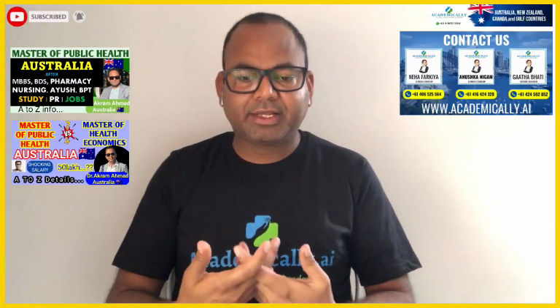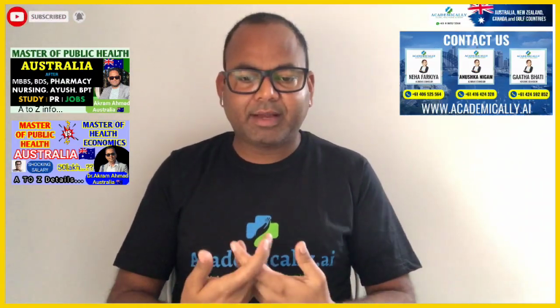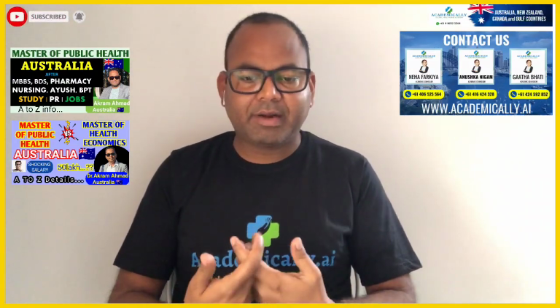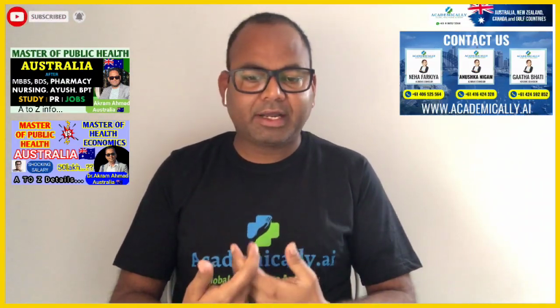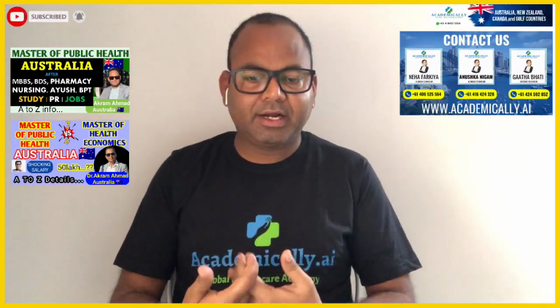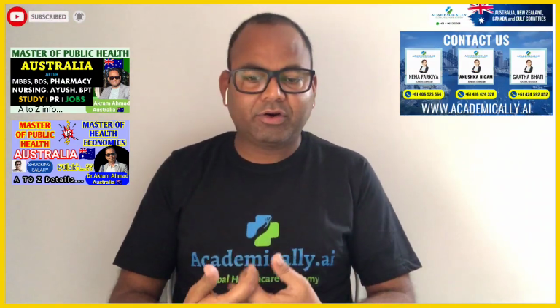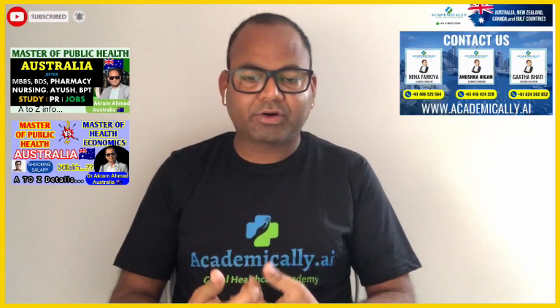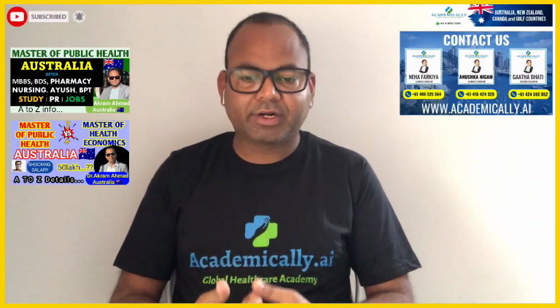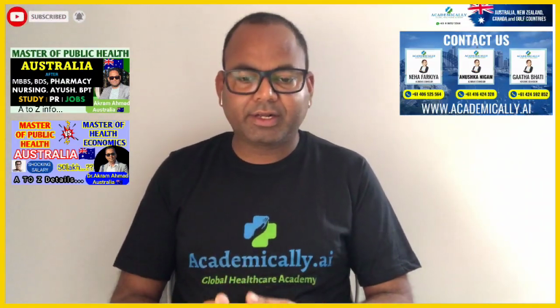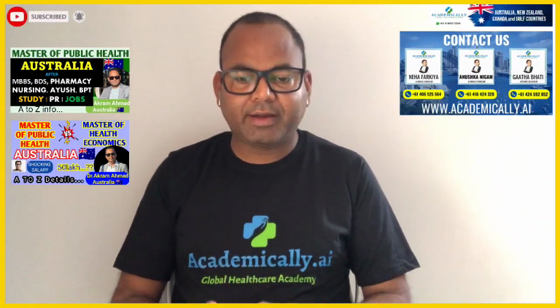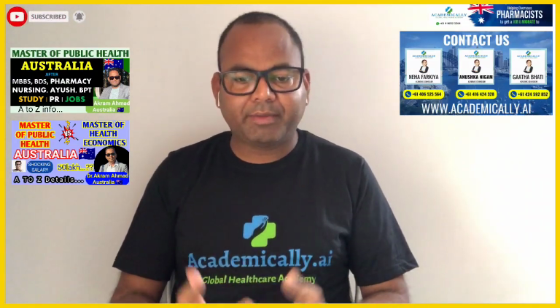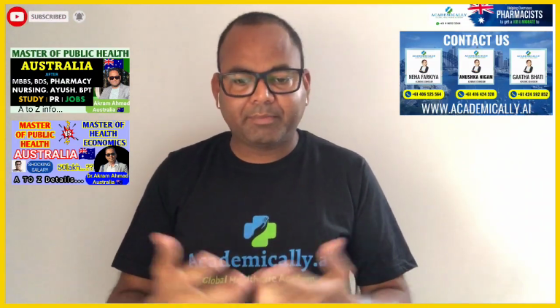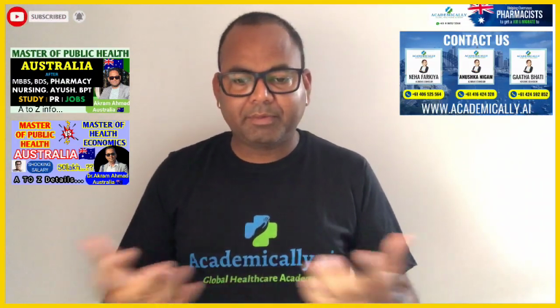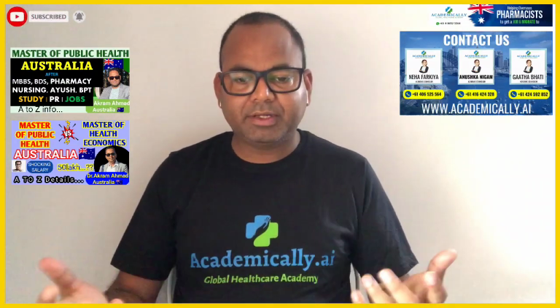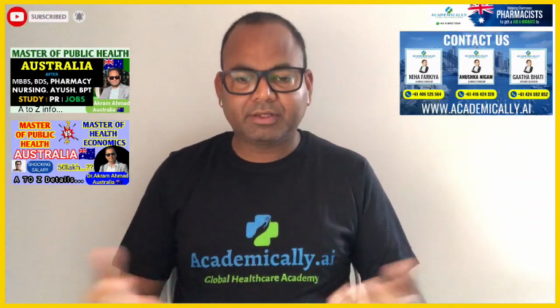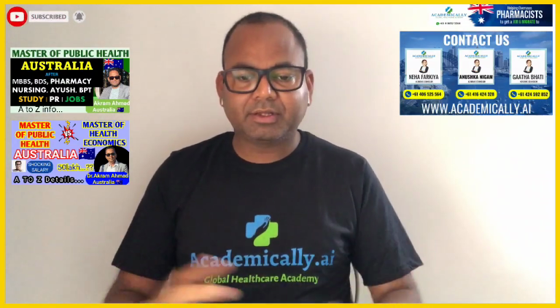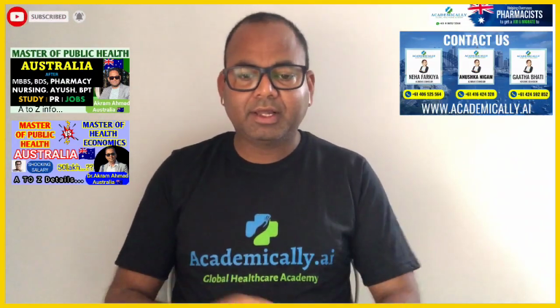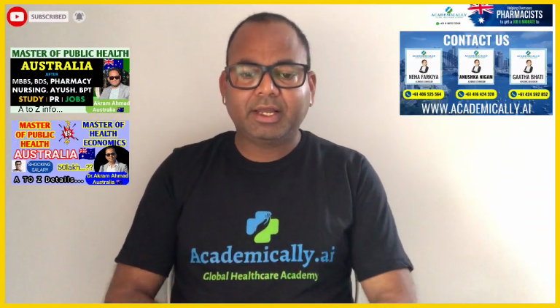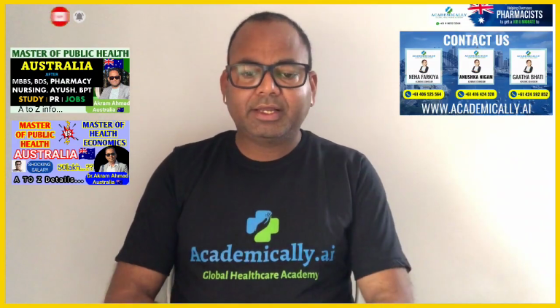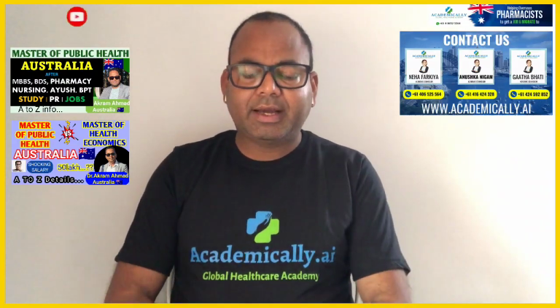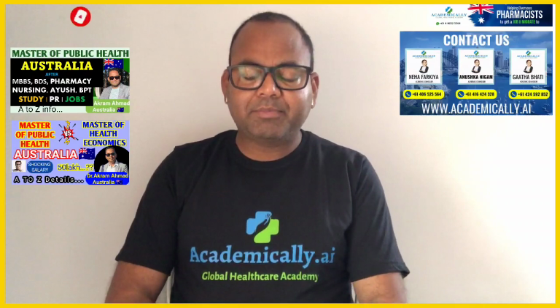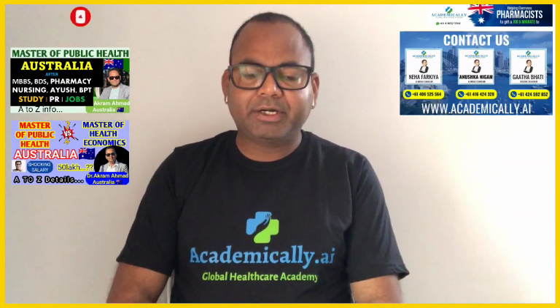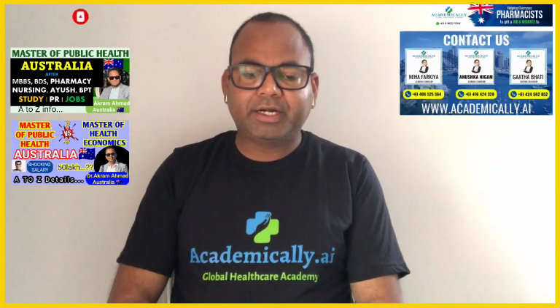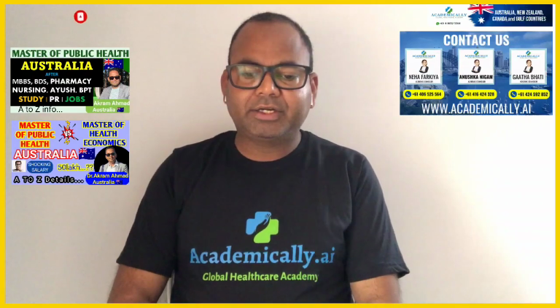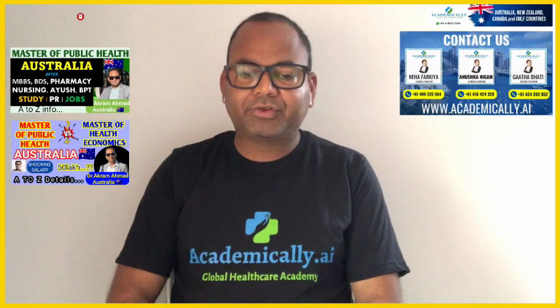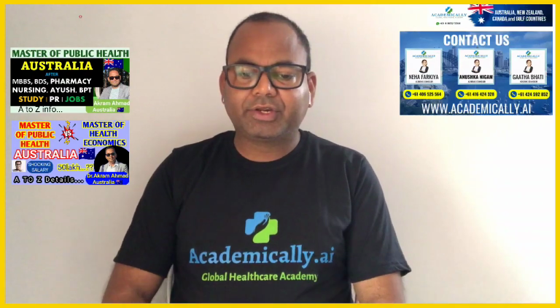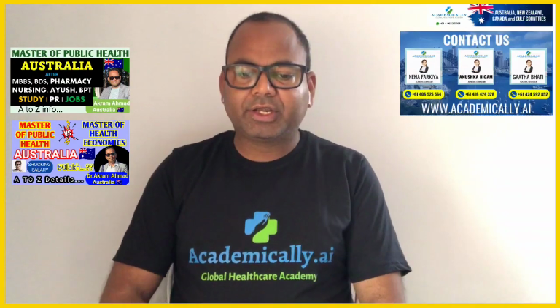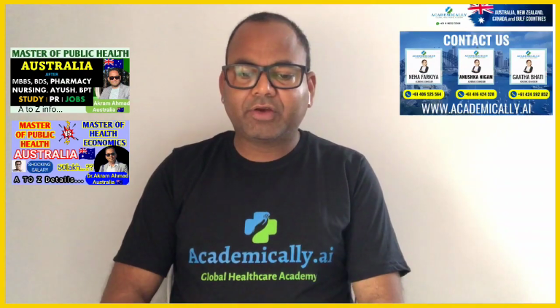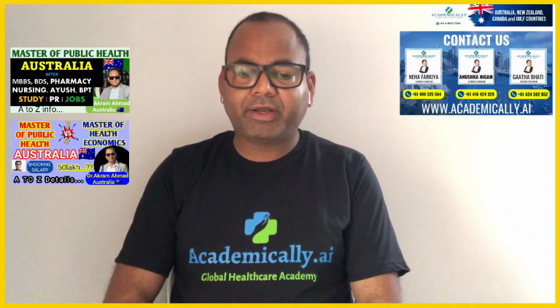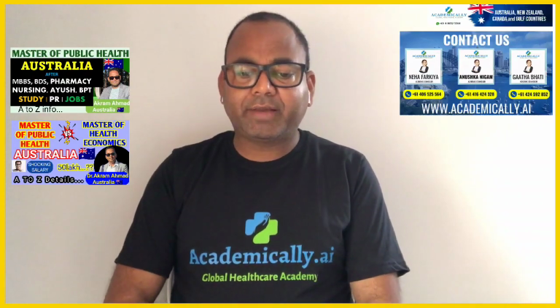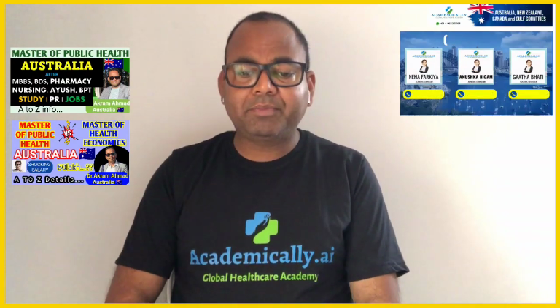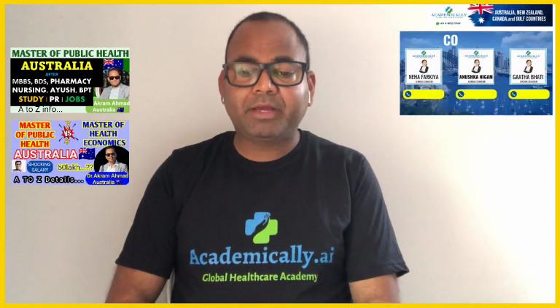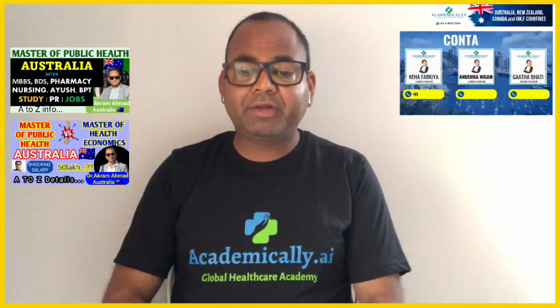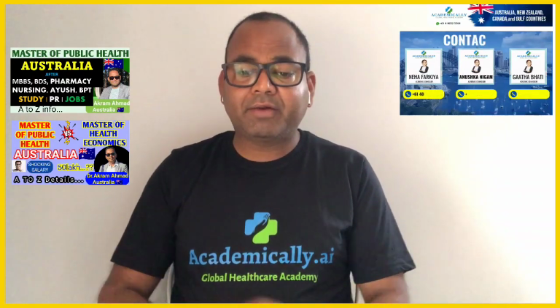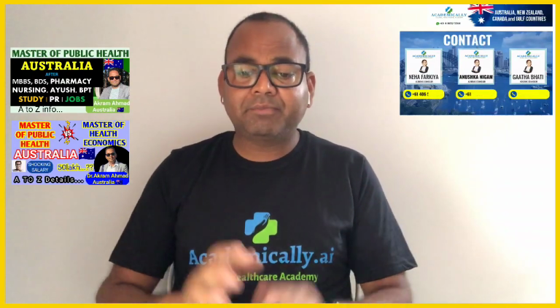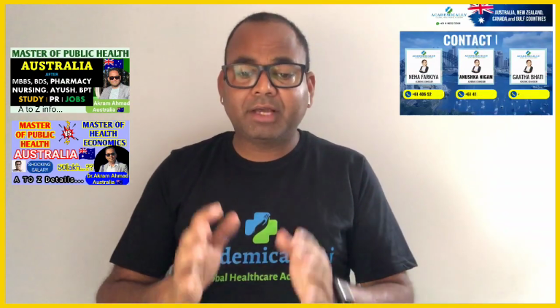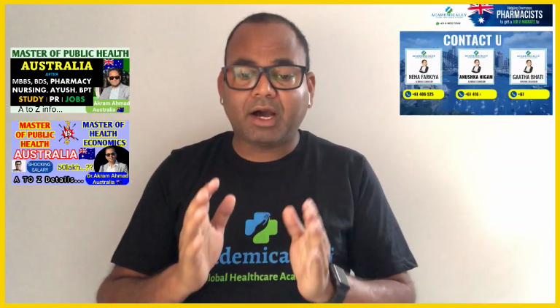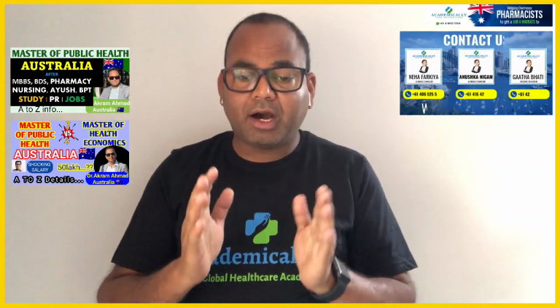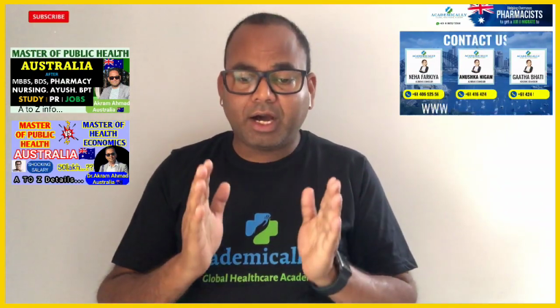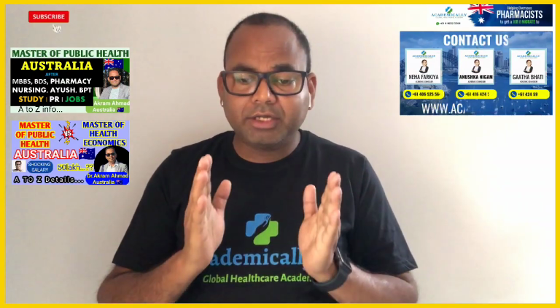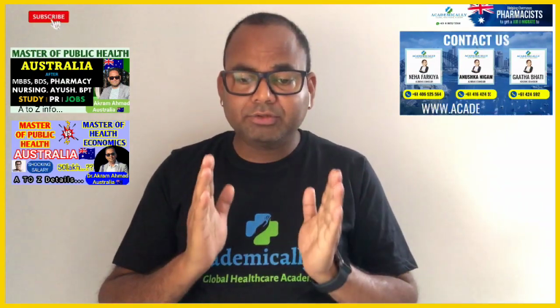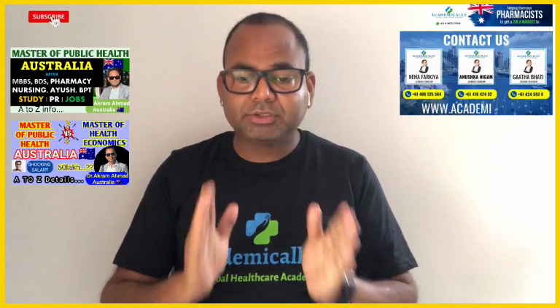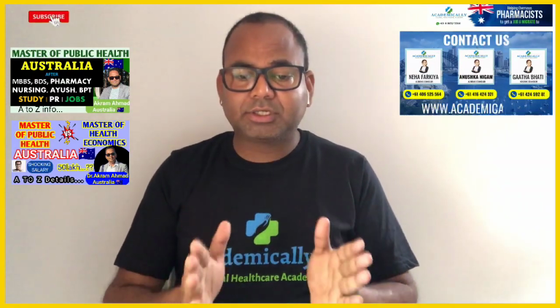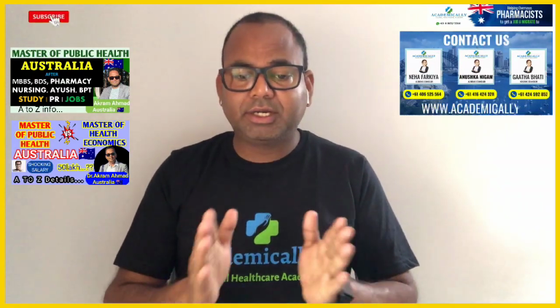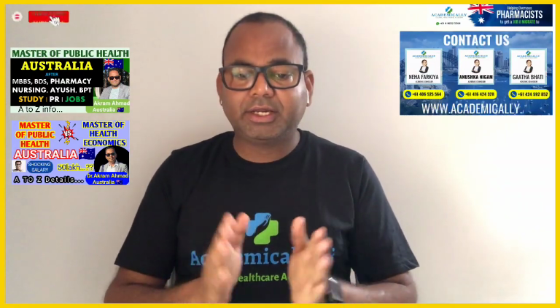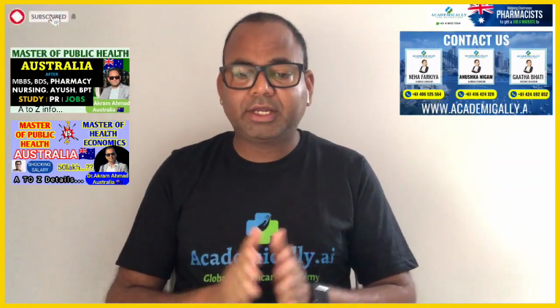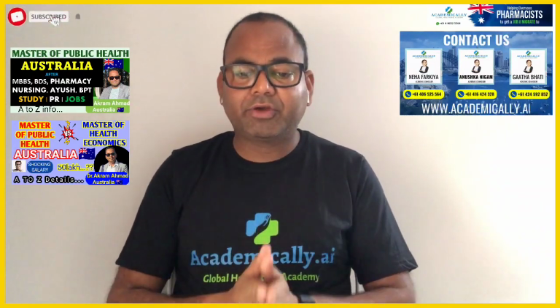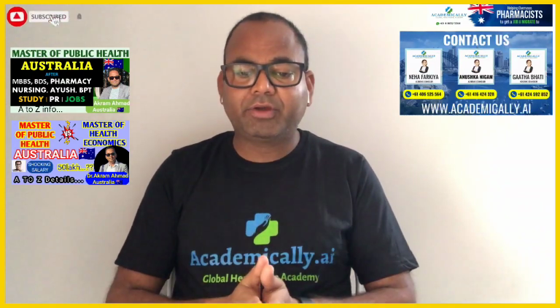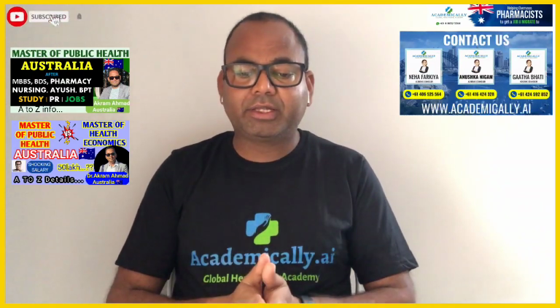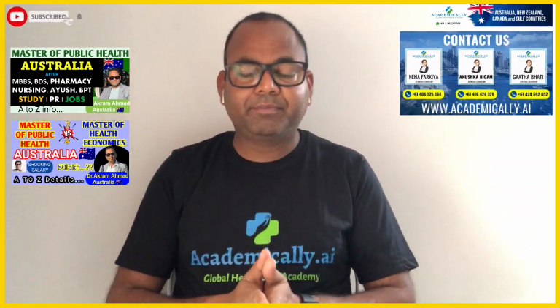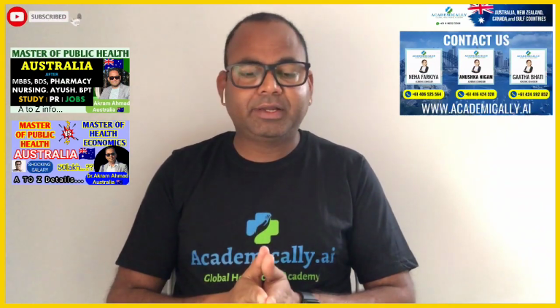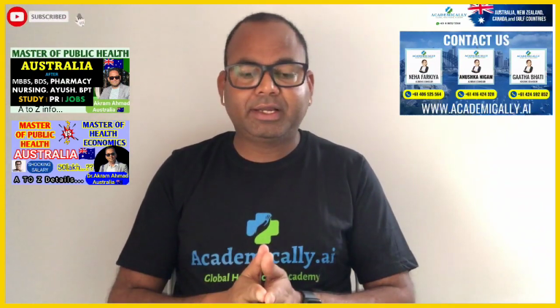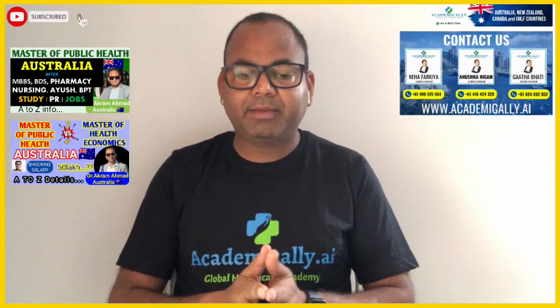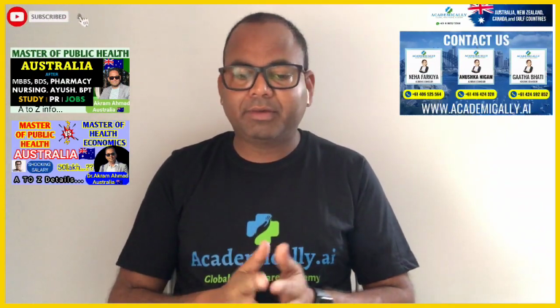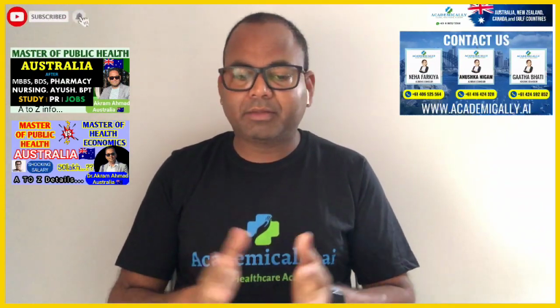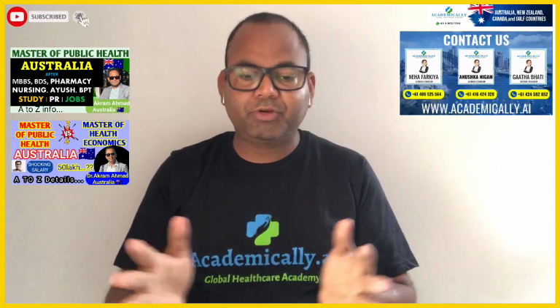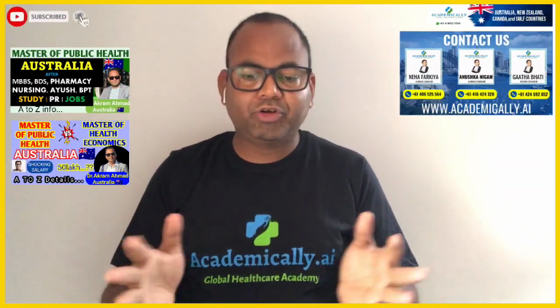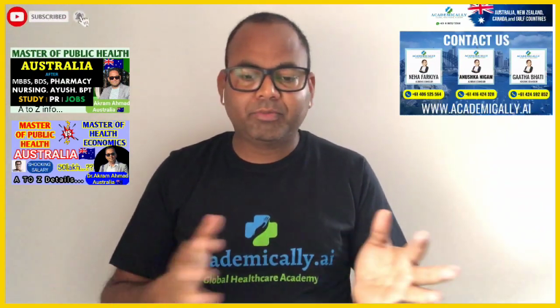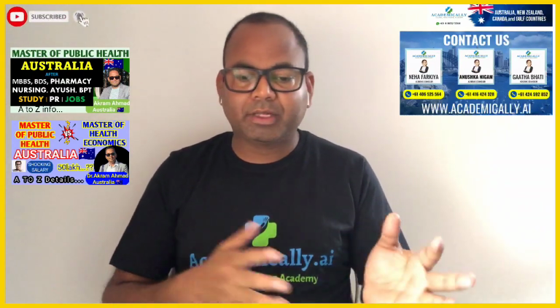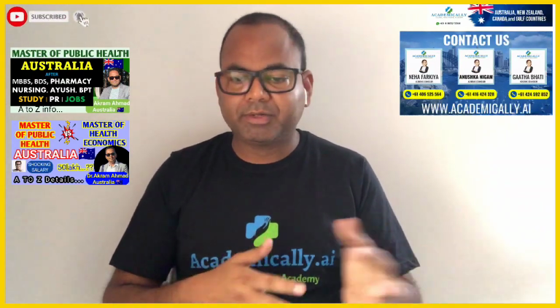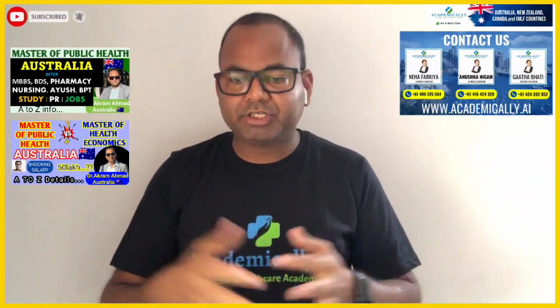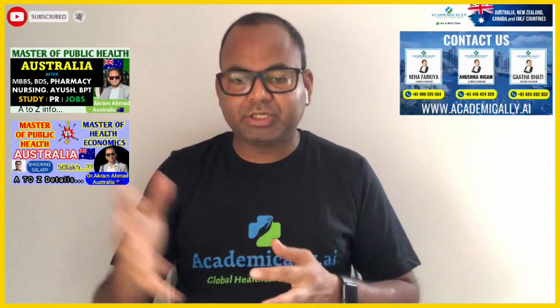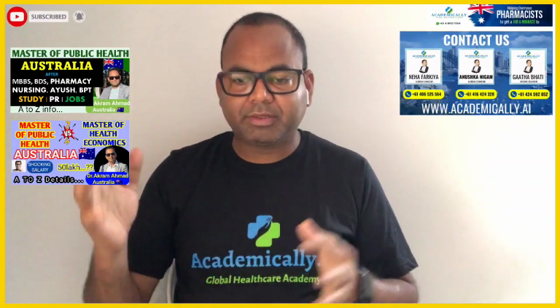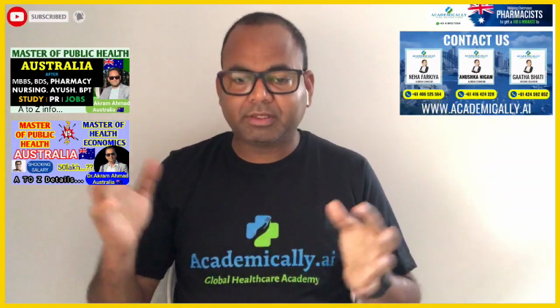If you have any degree before — such as pharmacy, nursing, medical doctor, MBBS, dentistry, BAMS, BUMS, or BHMS — you are eligible to apply for the Master of Public Health course.